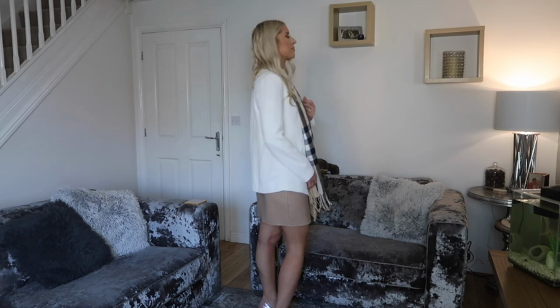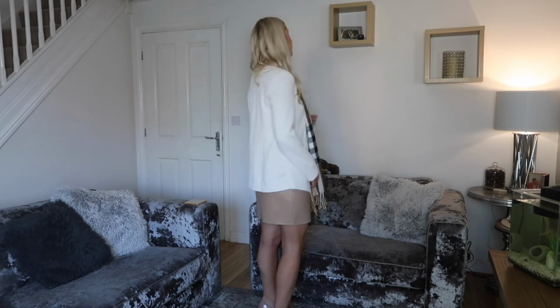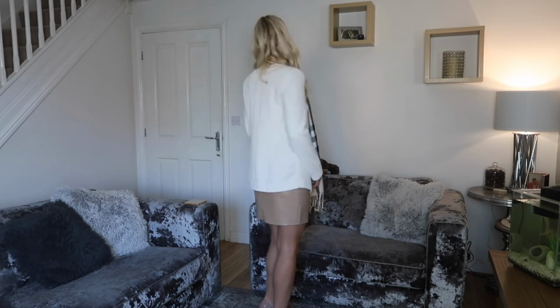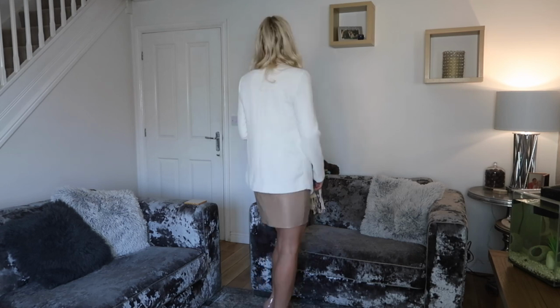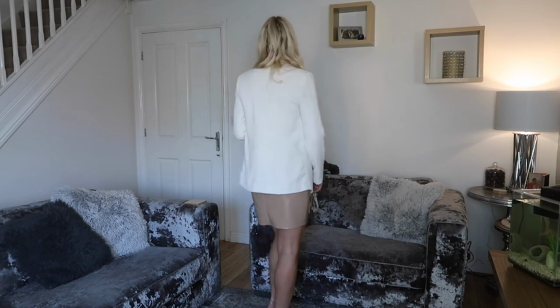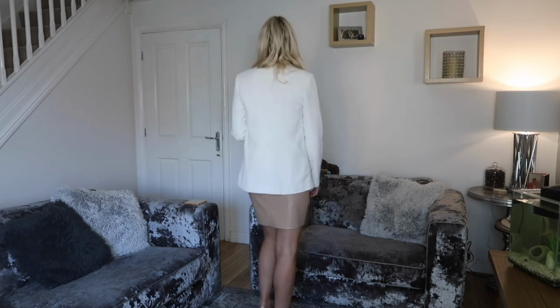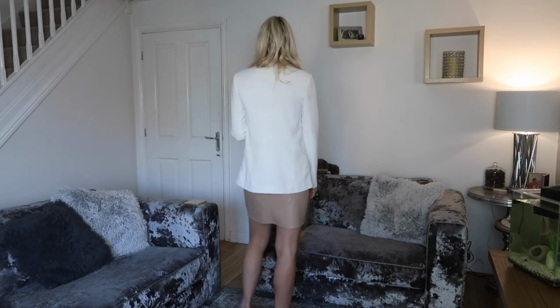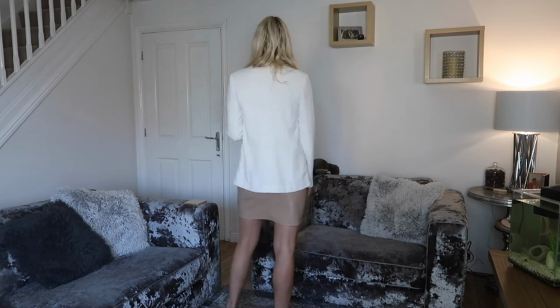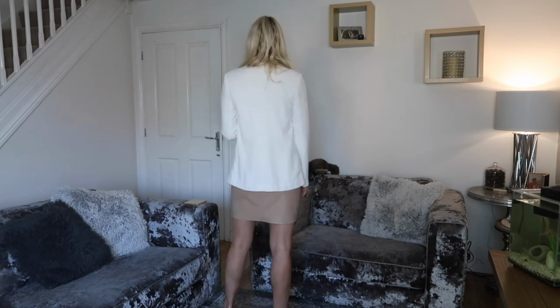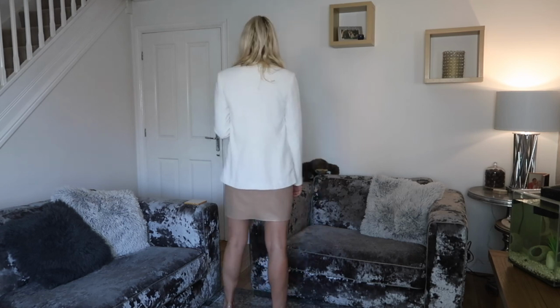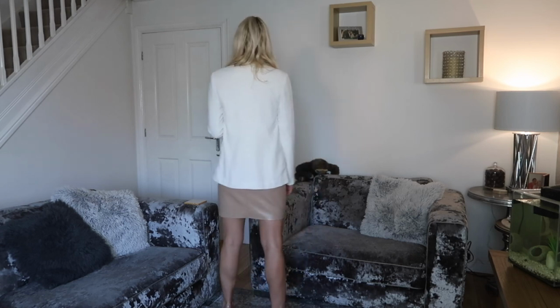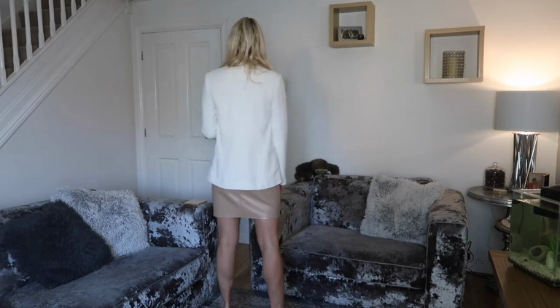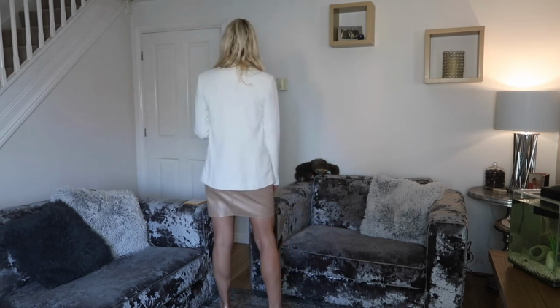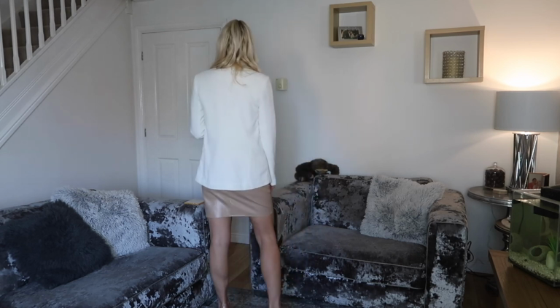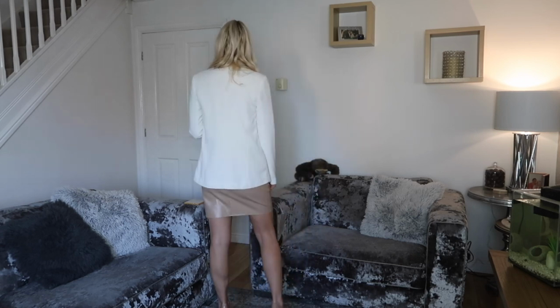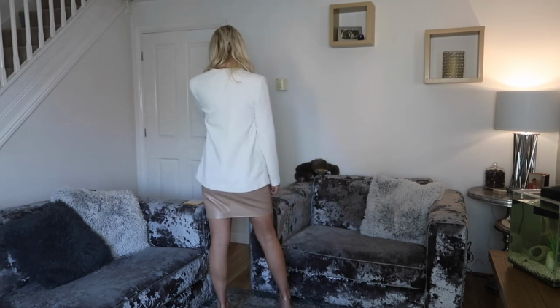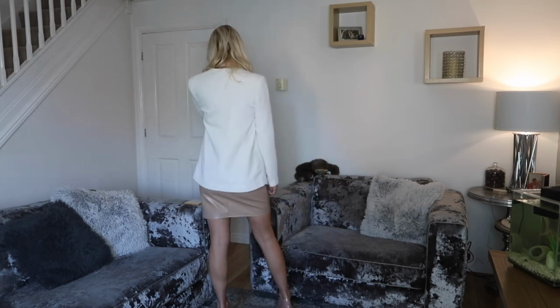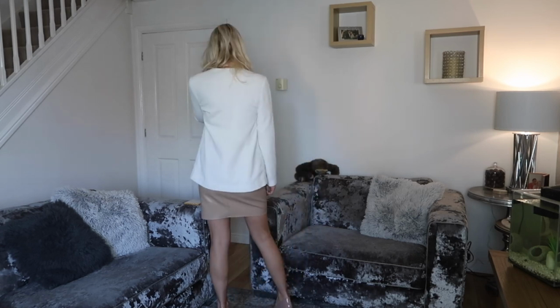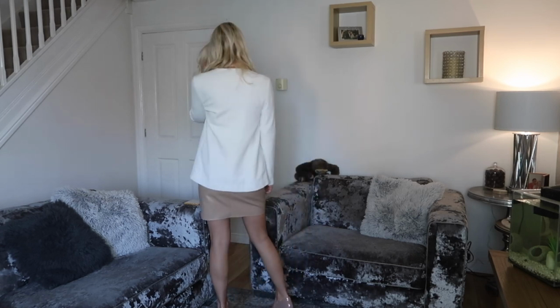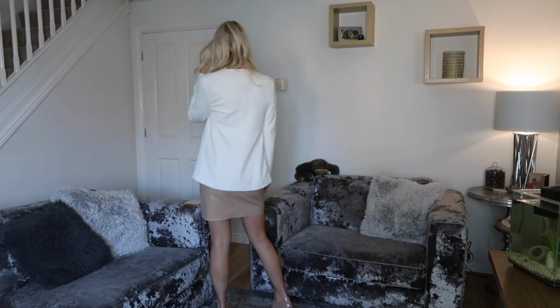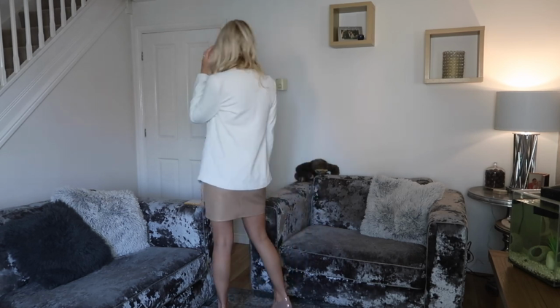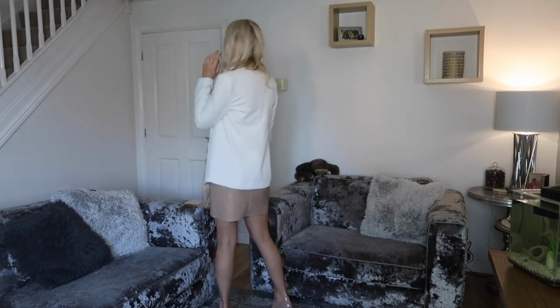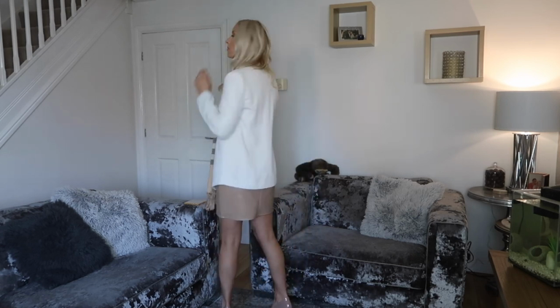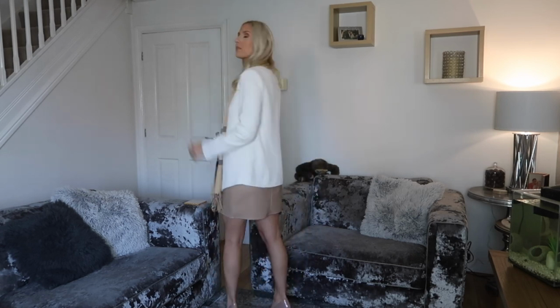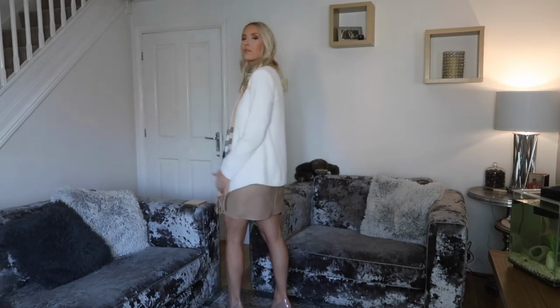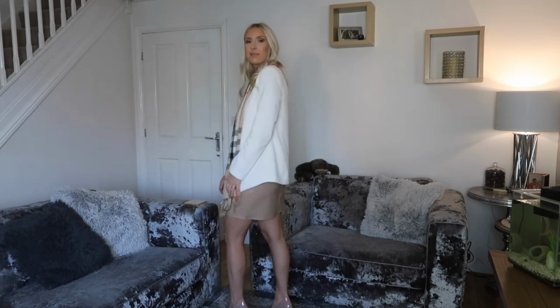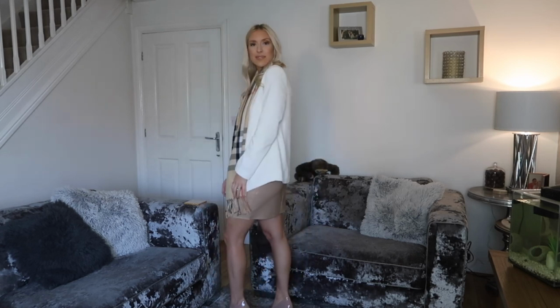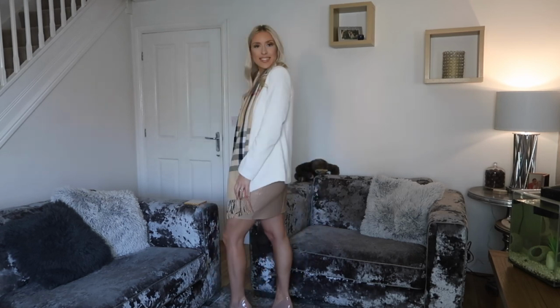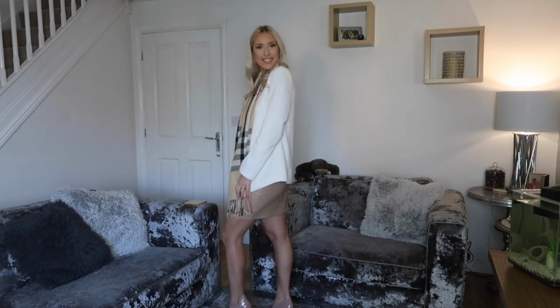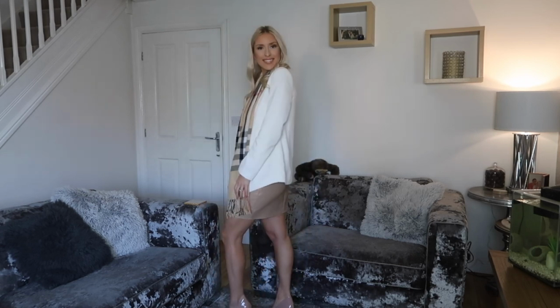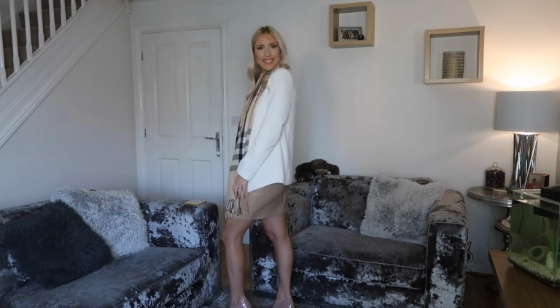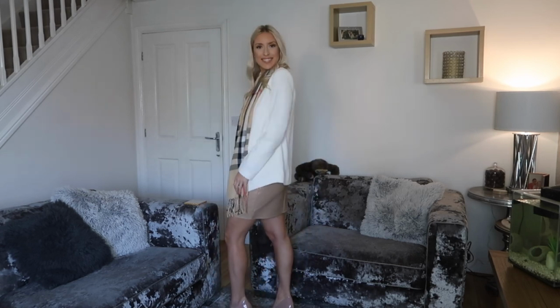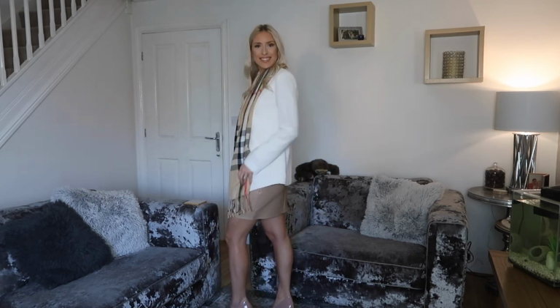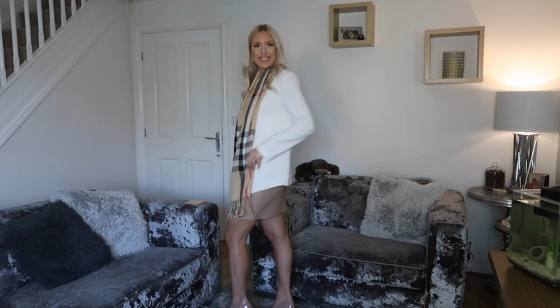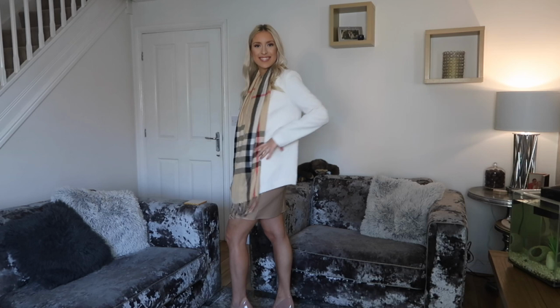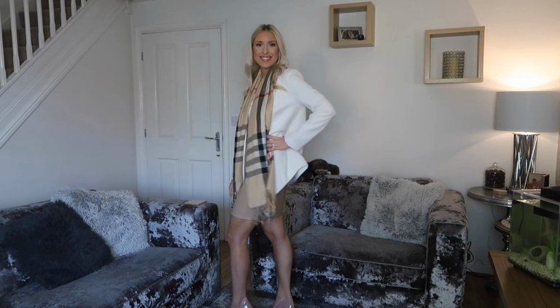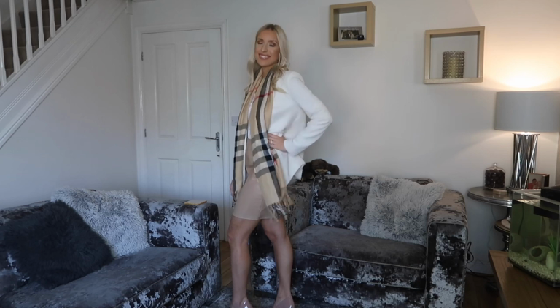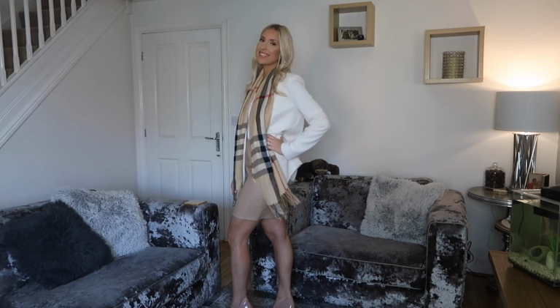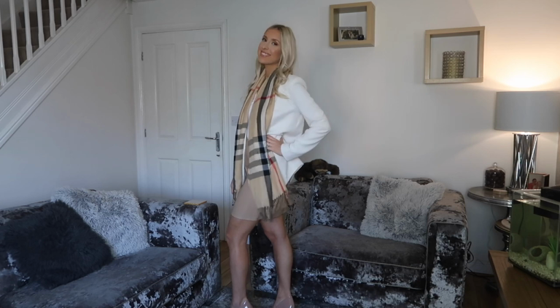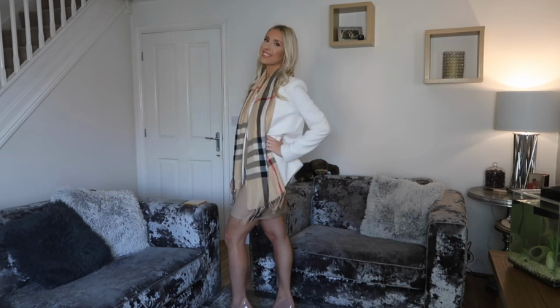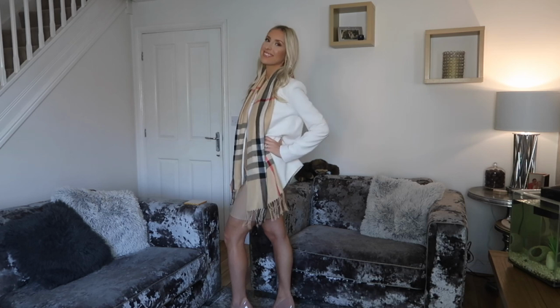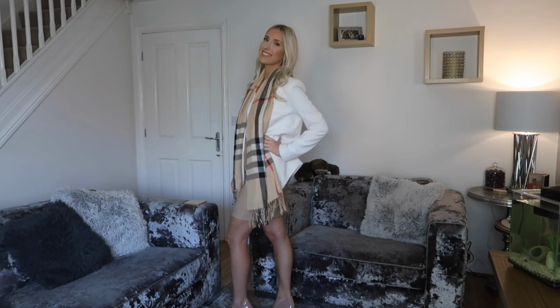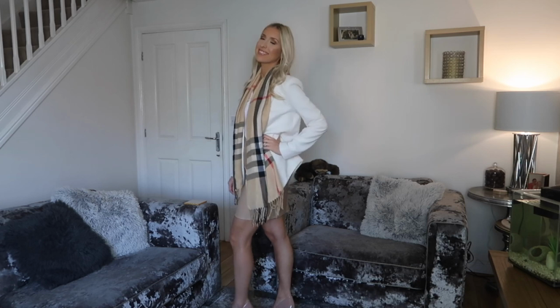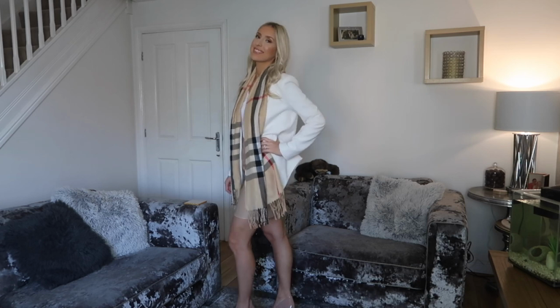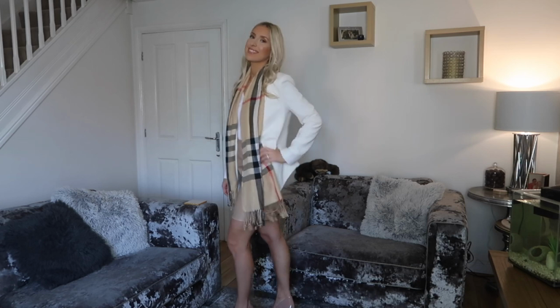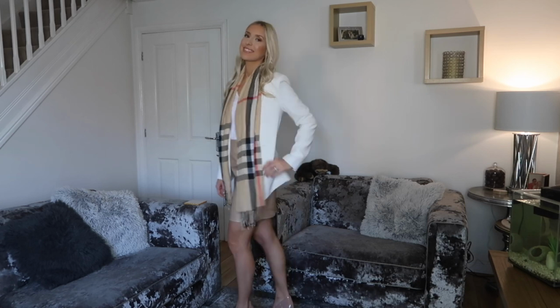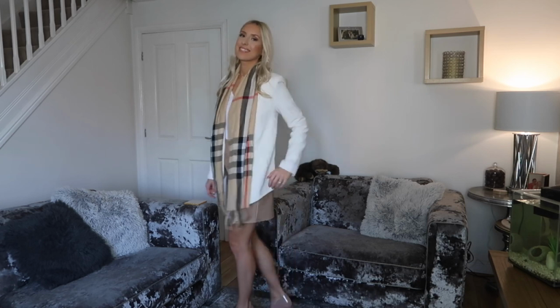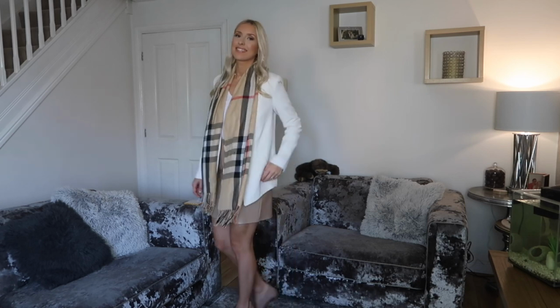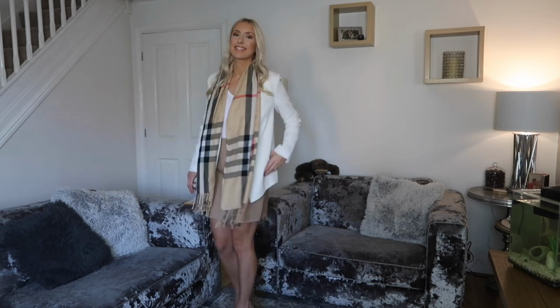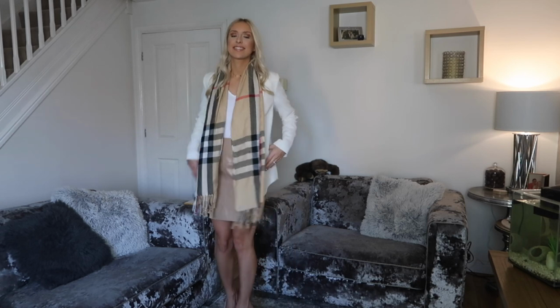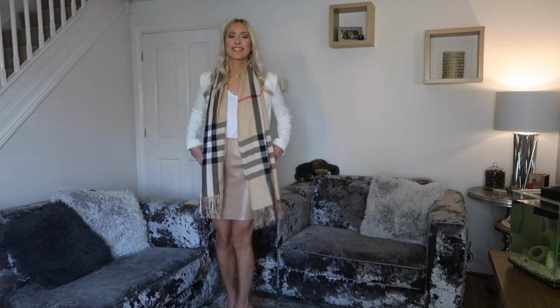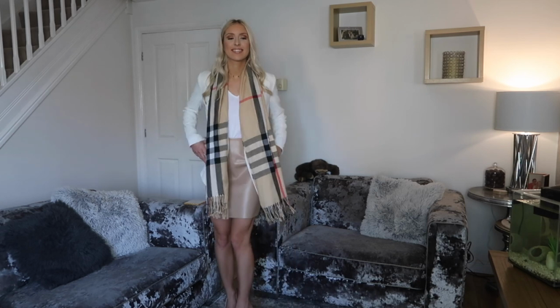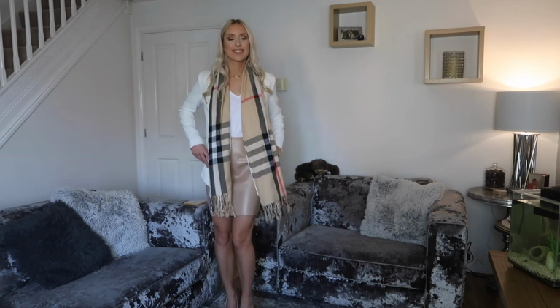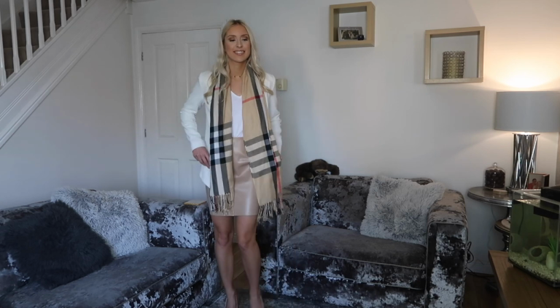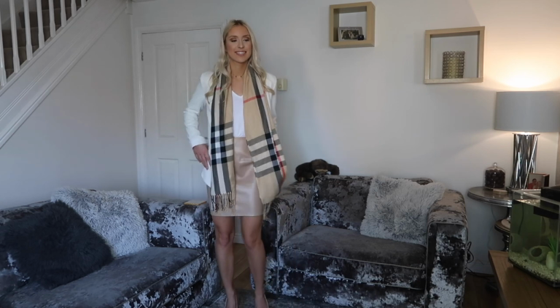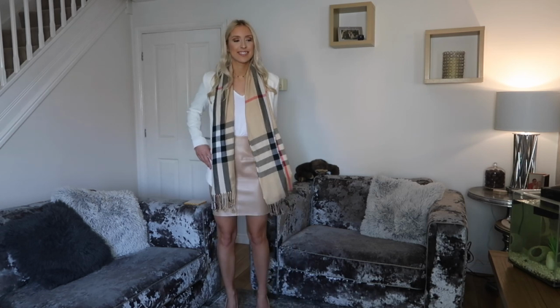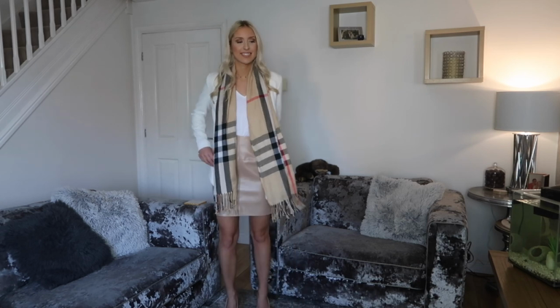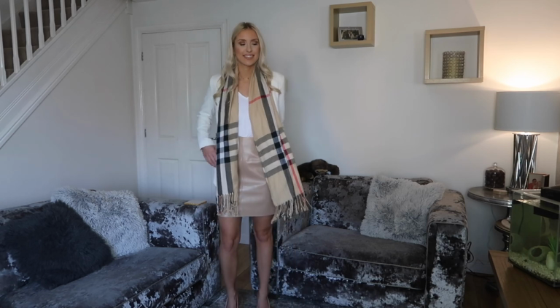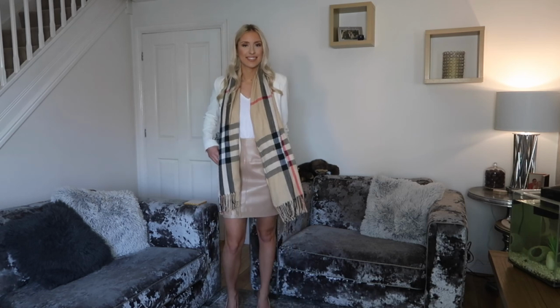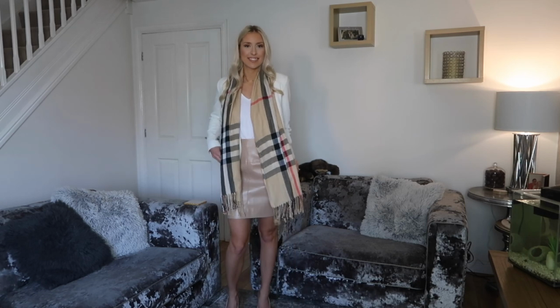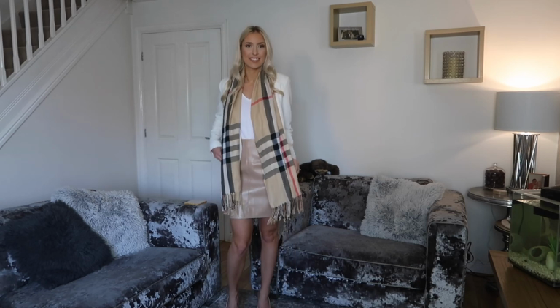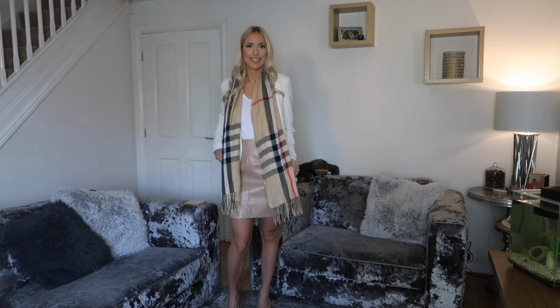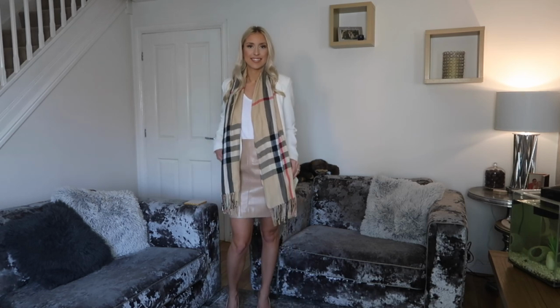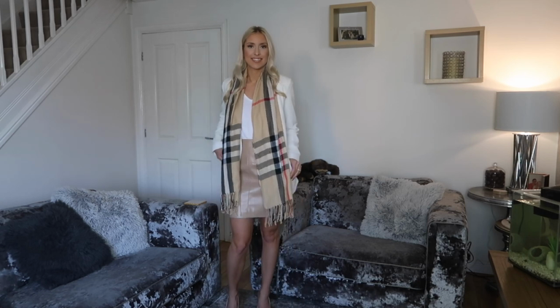I've also paired it with some nude shoes, just to keep in tone with the colour palette. I really like this outfit and I think I'm going to wear it when I go for a meal out this weekend.